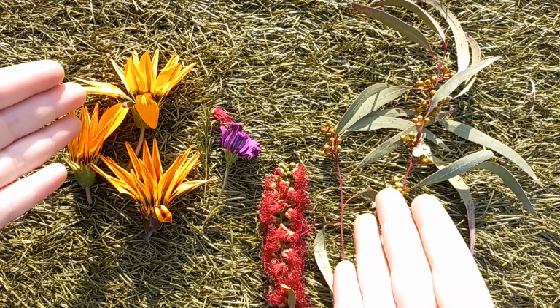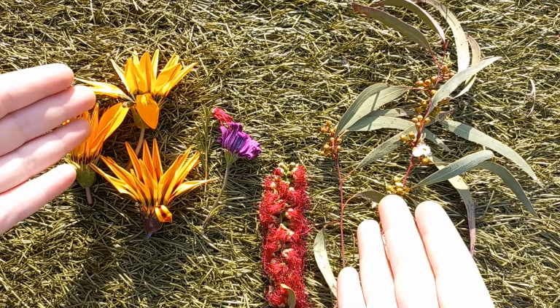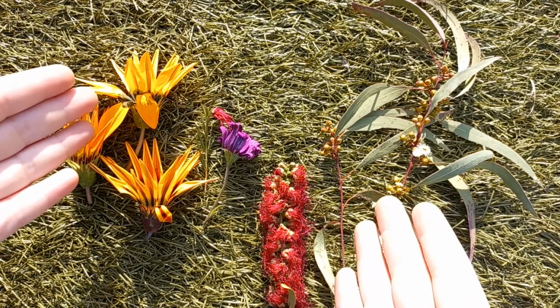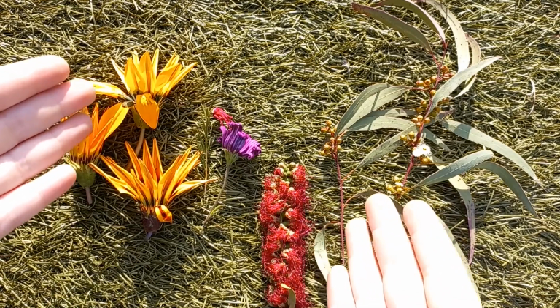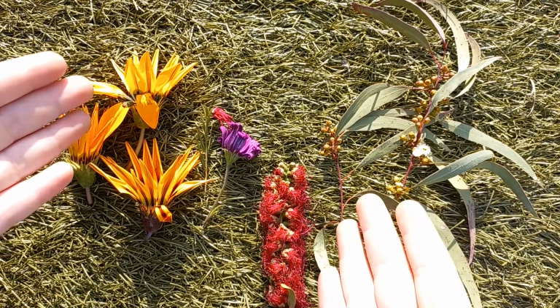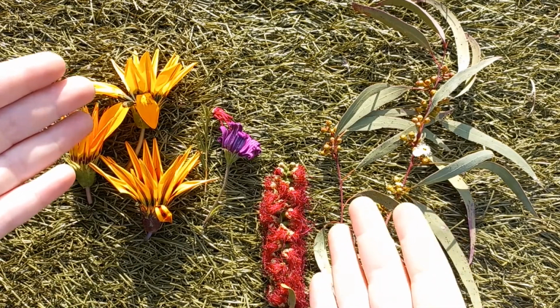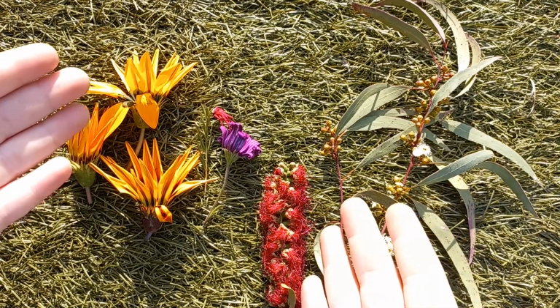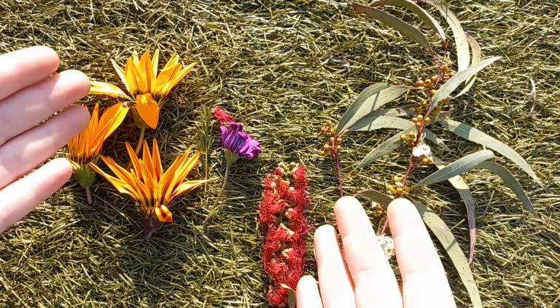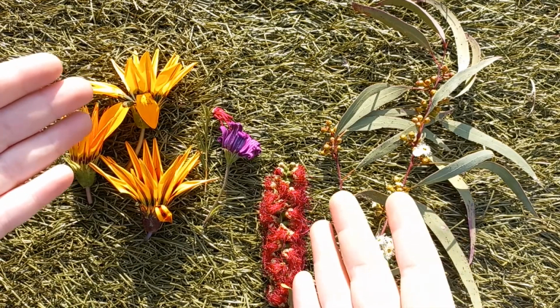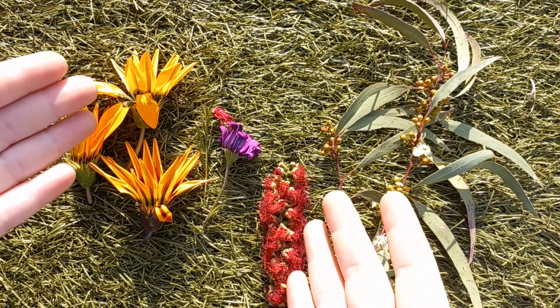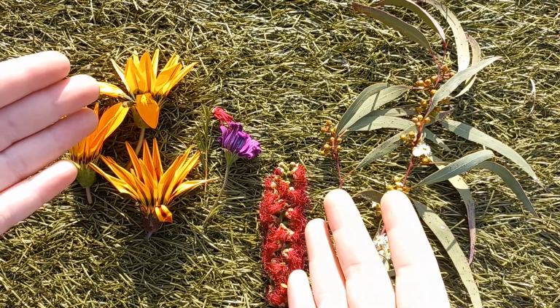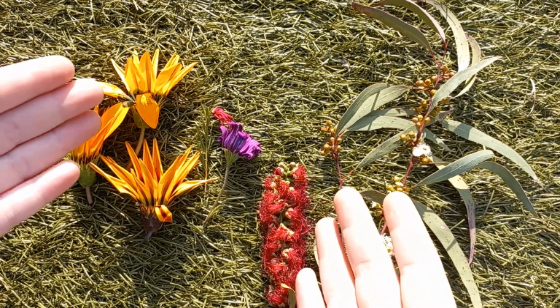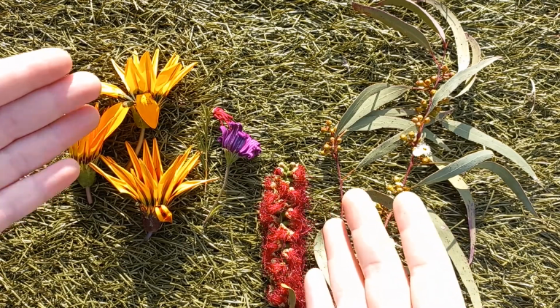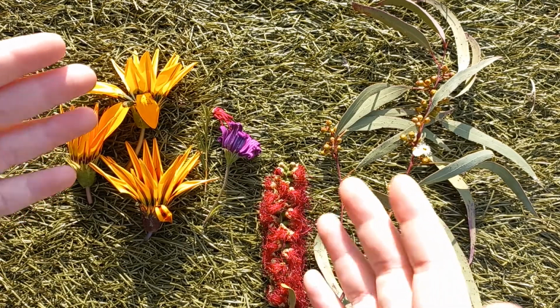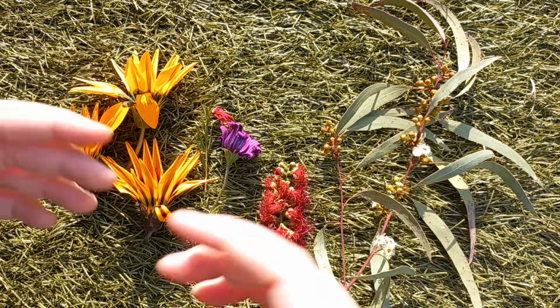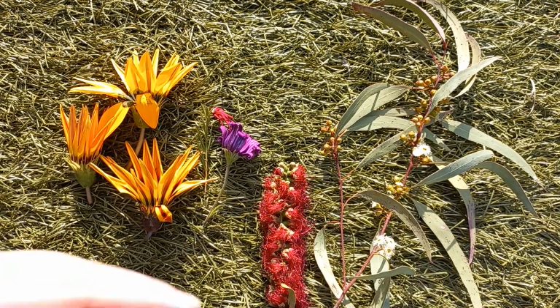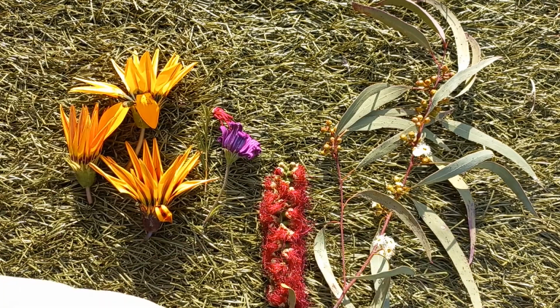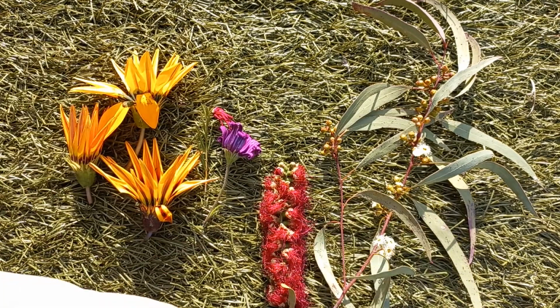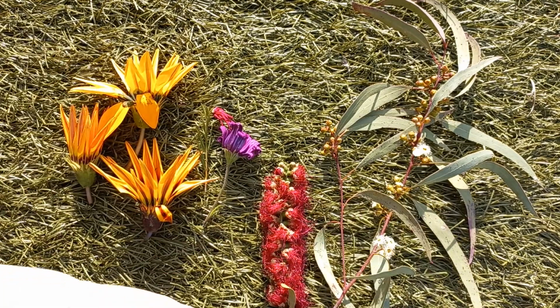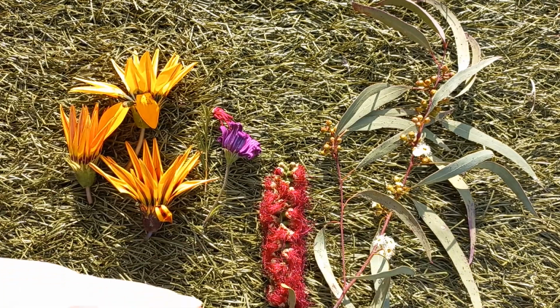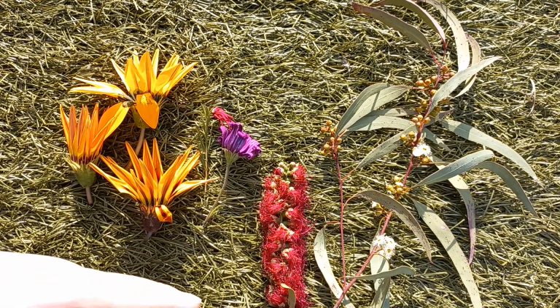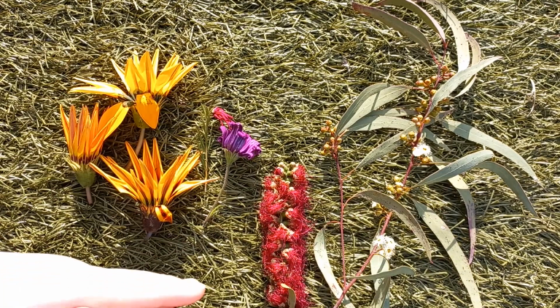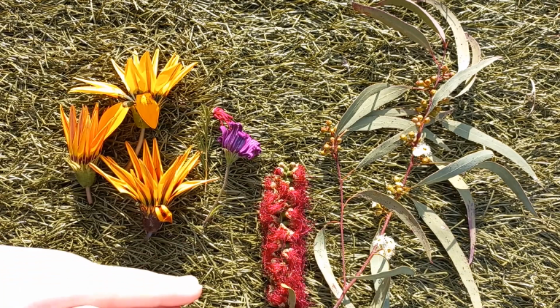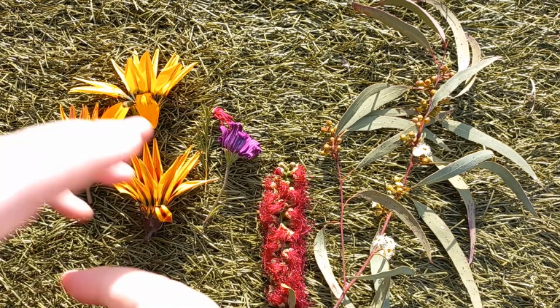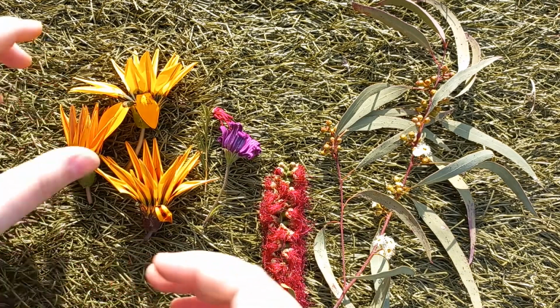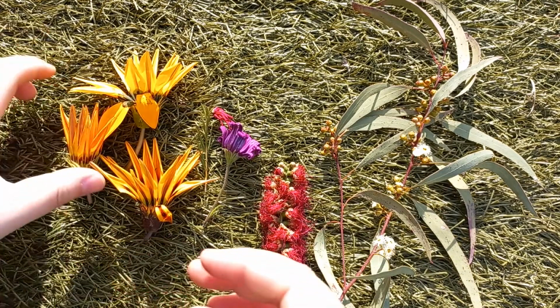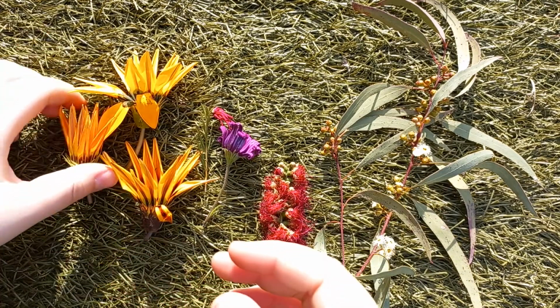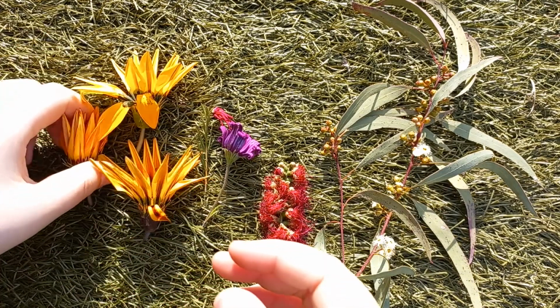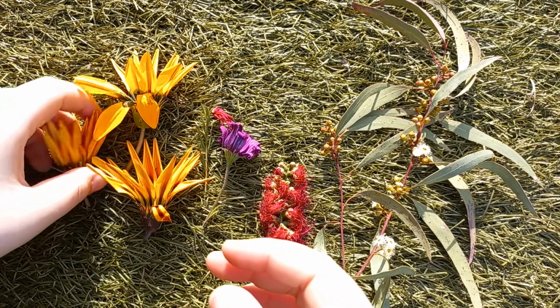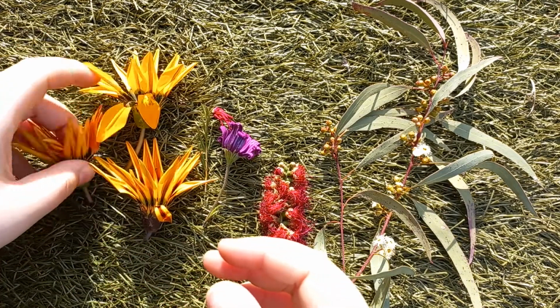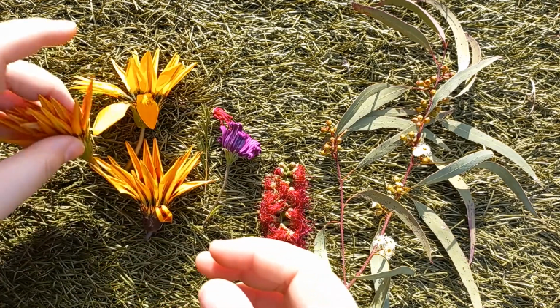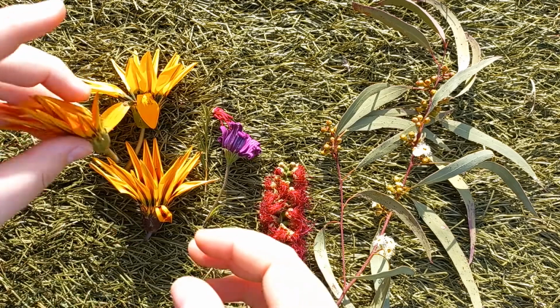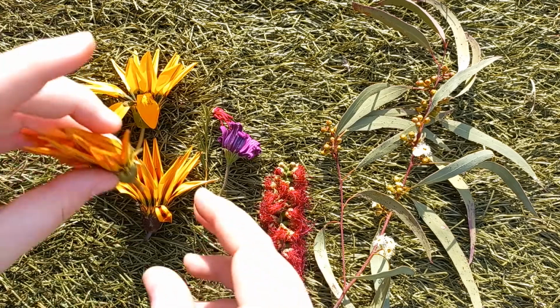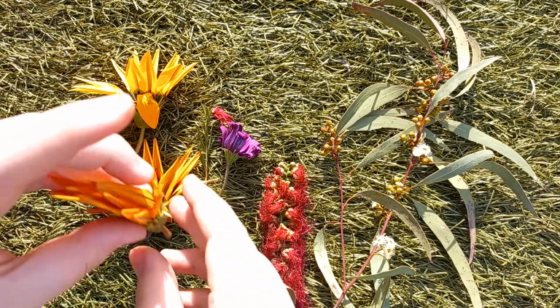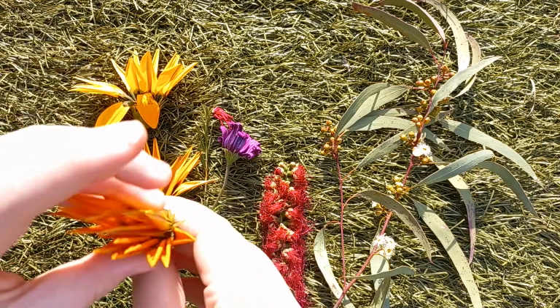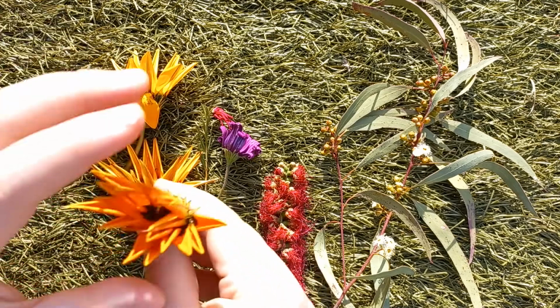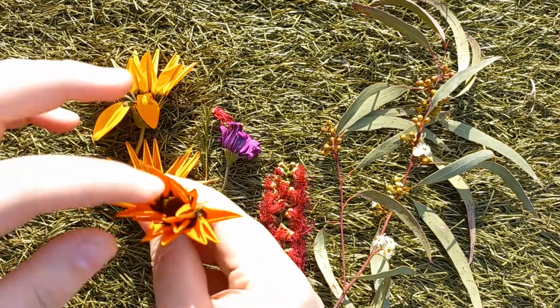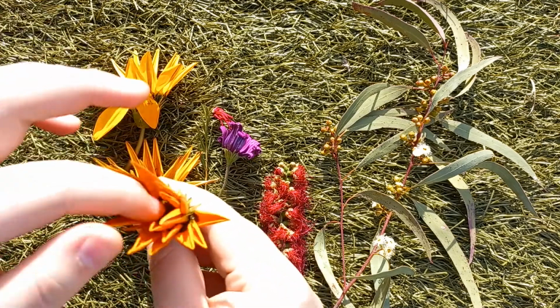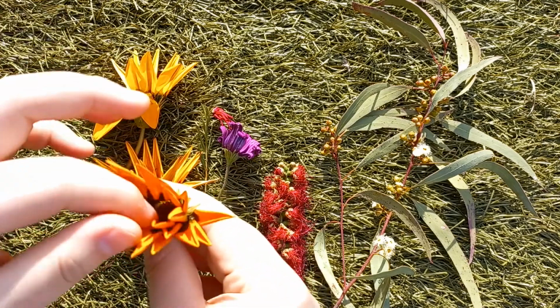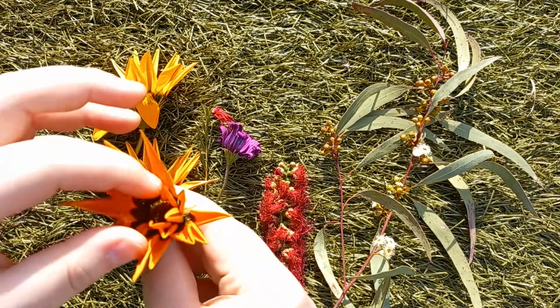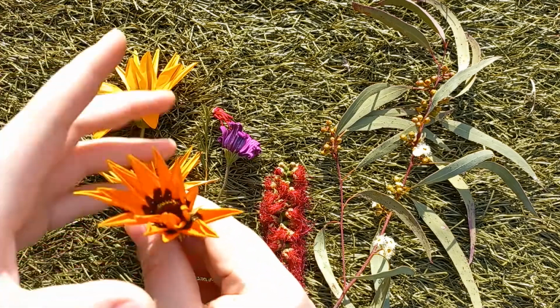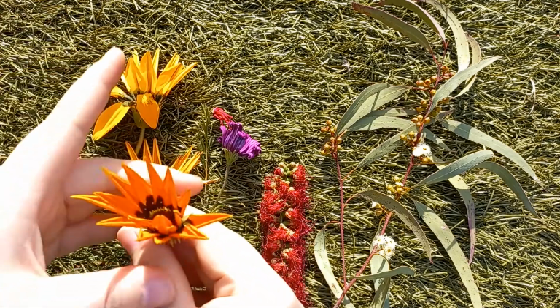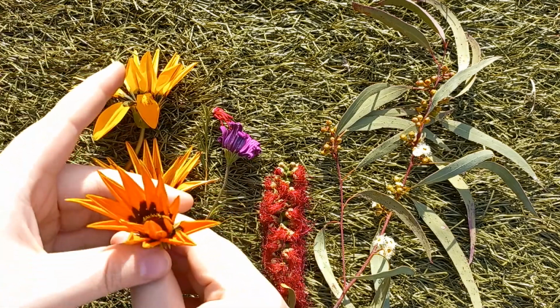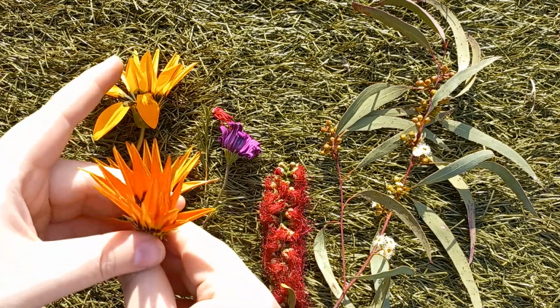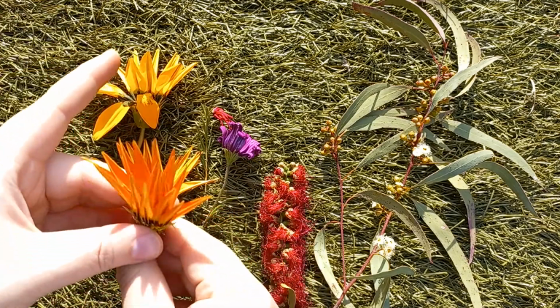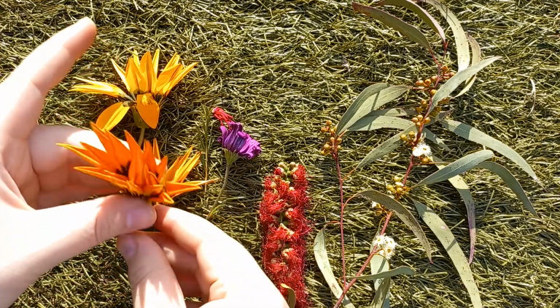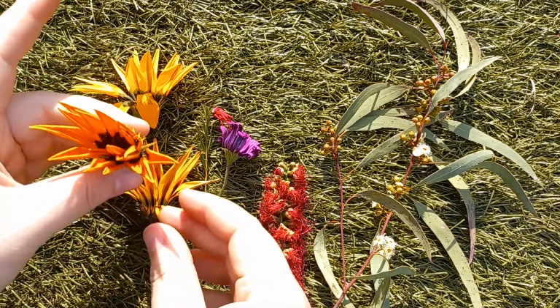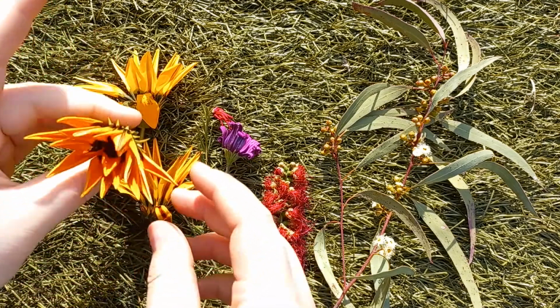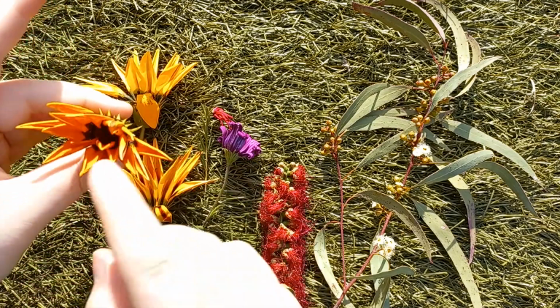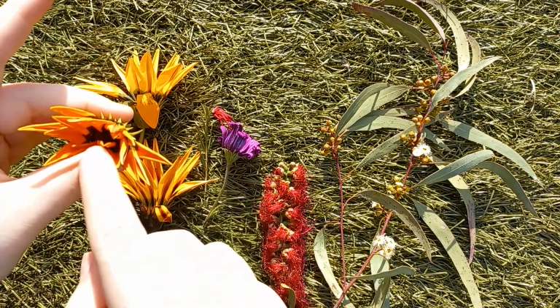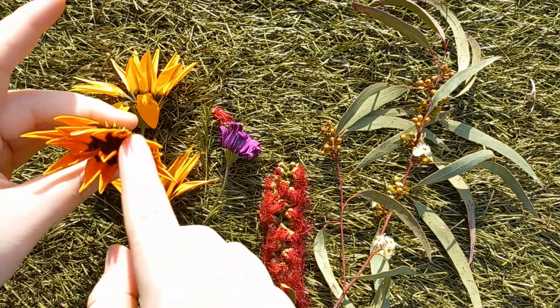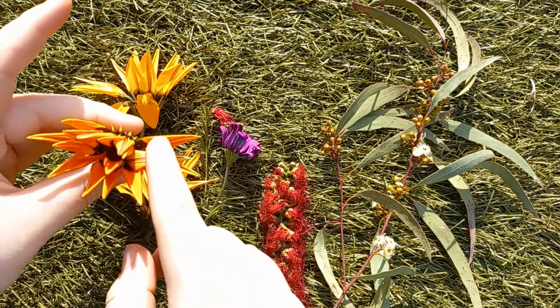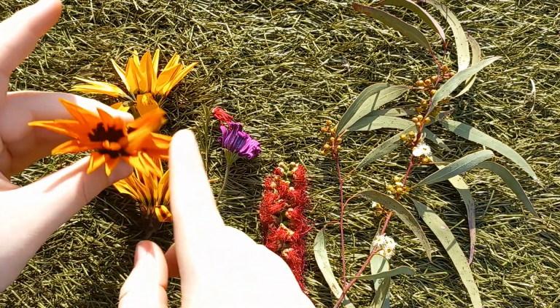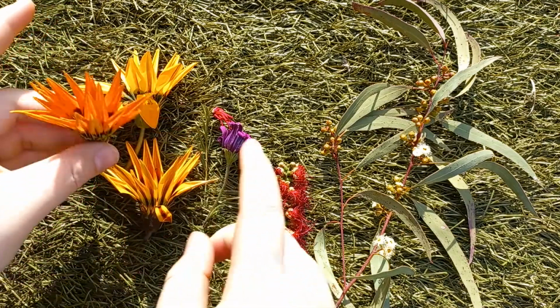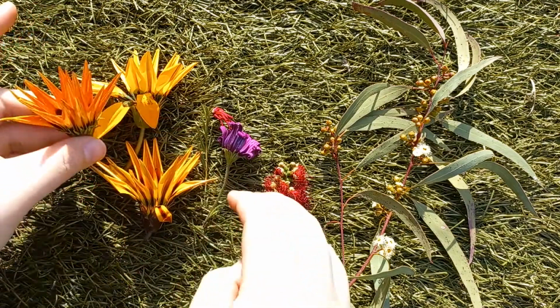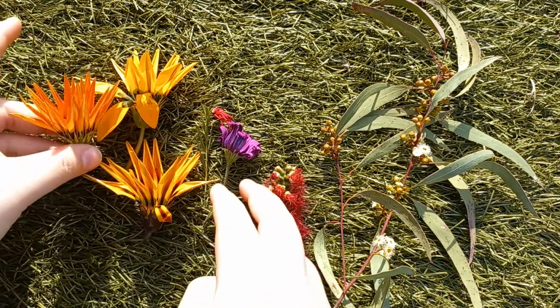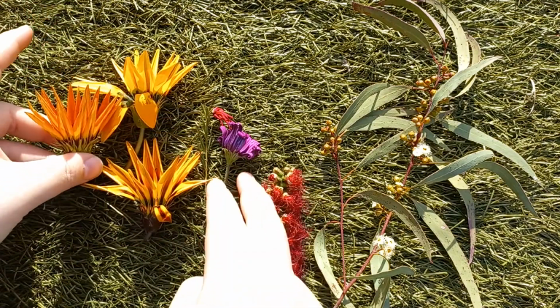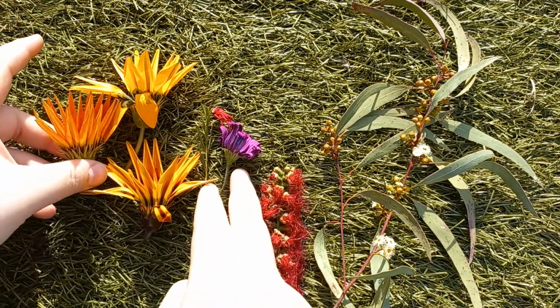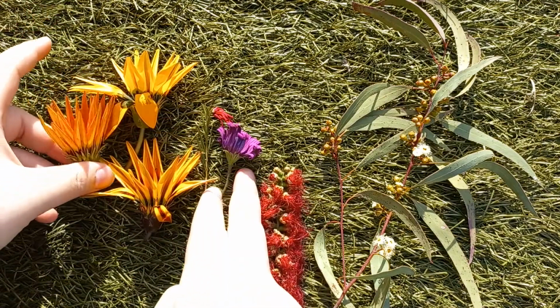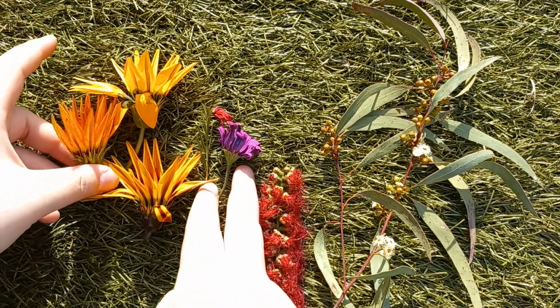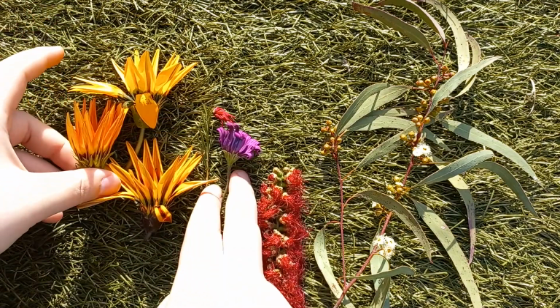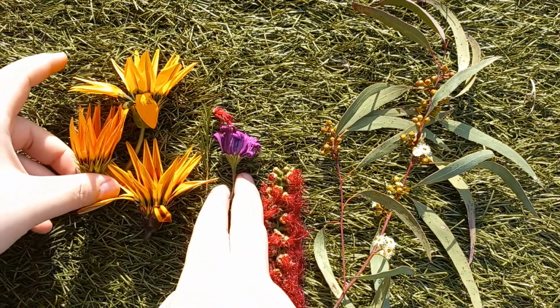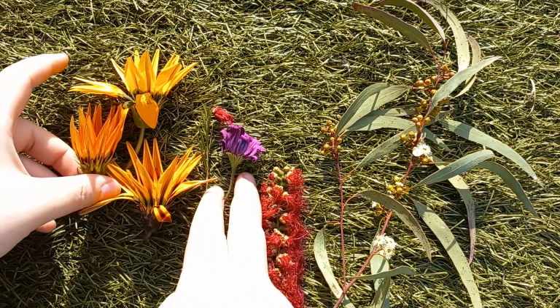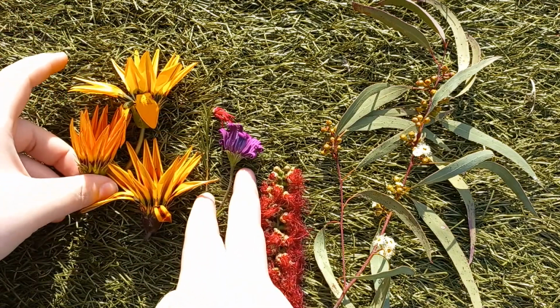Flowers are cool. Here are a few of the flowers that I found around my home. Look at all the variability within these few.